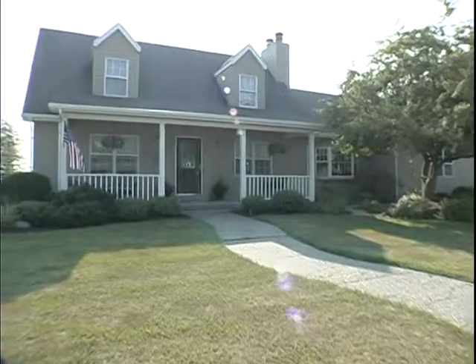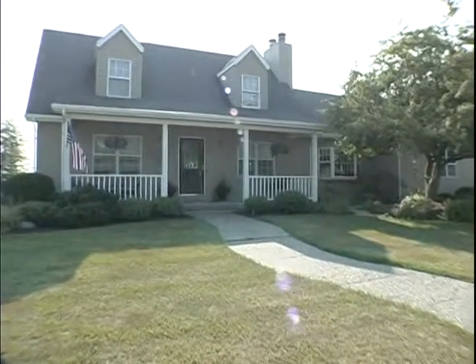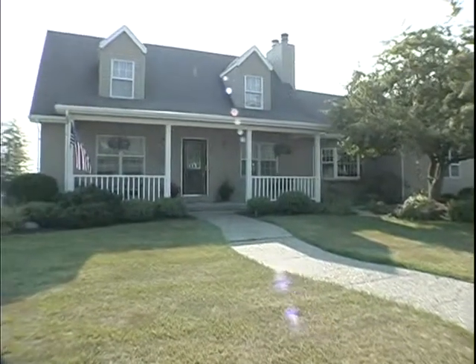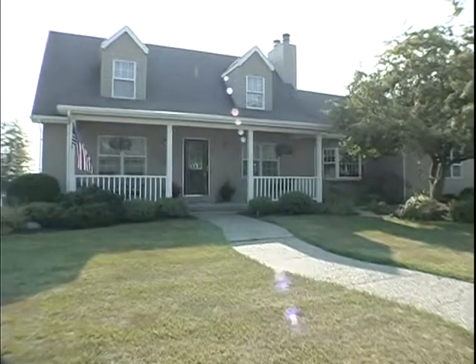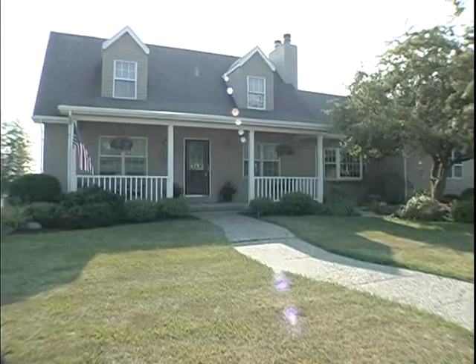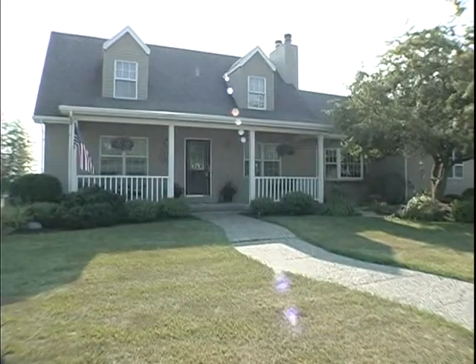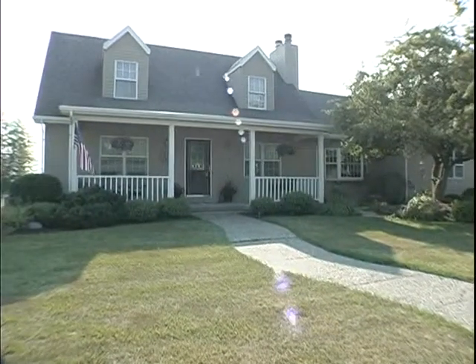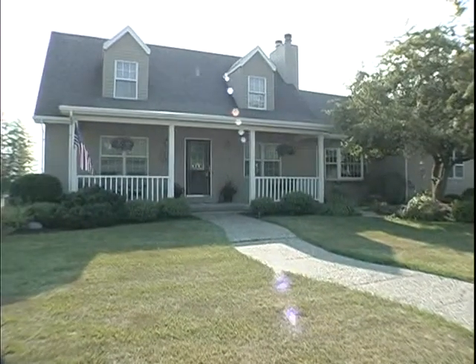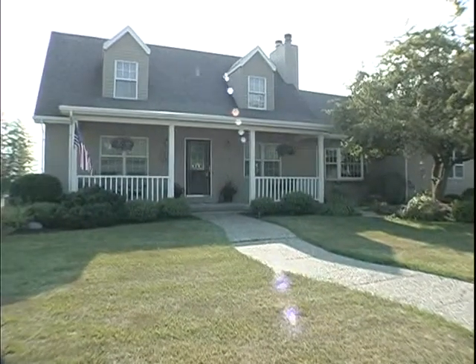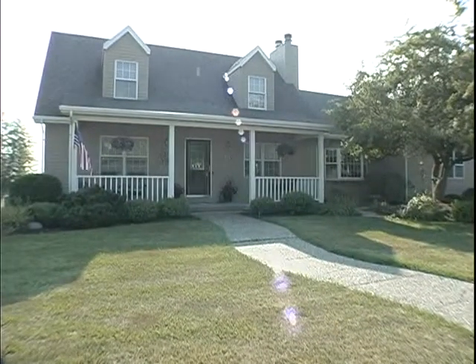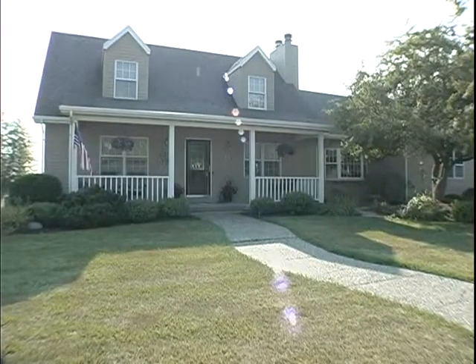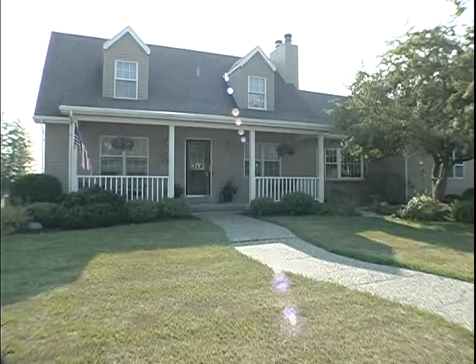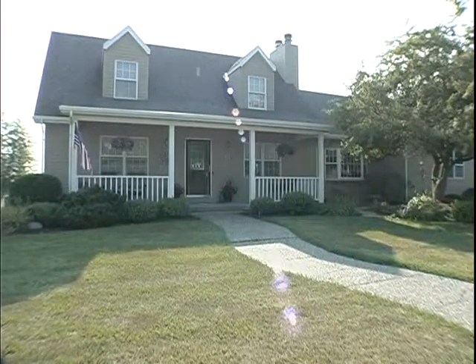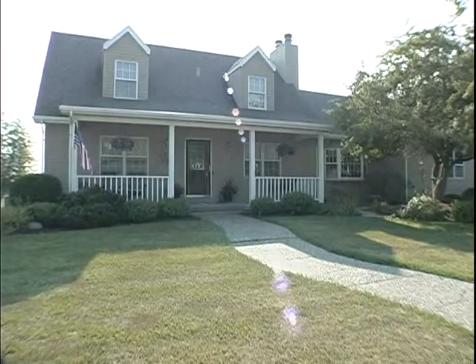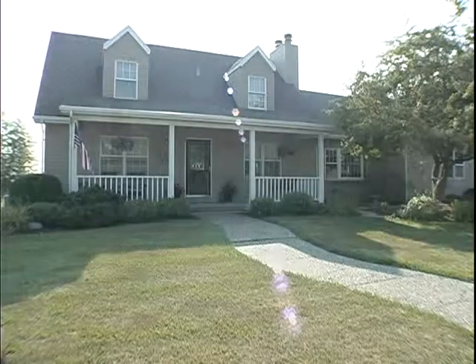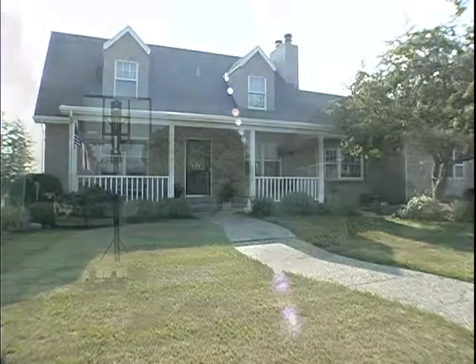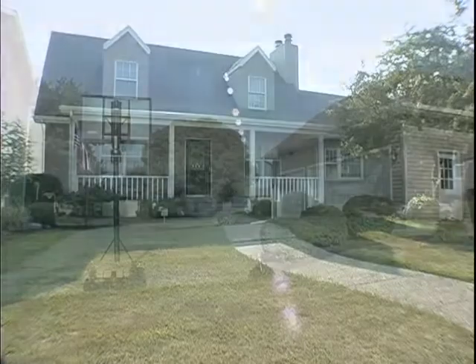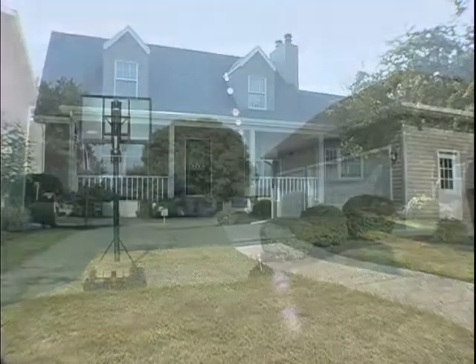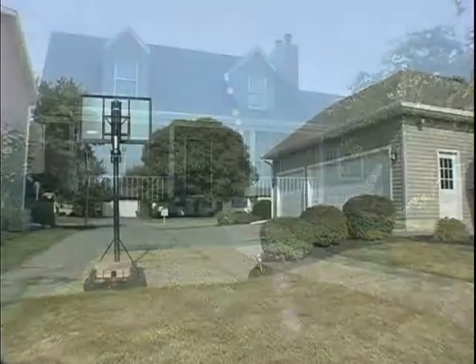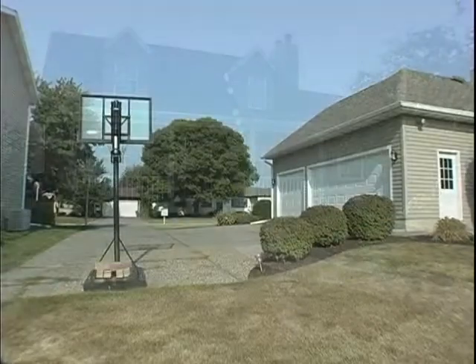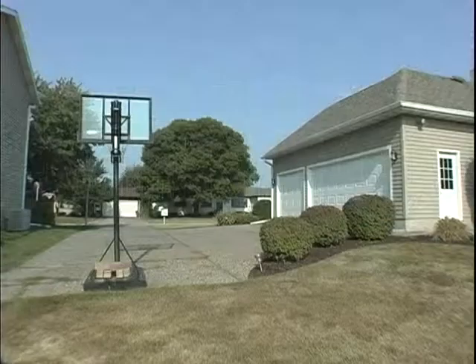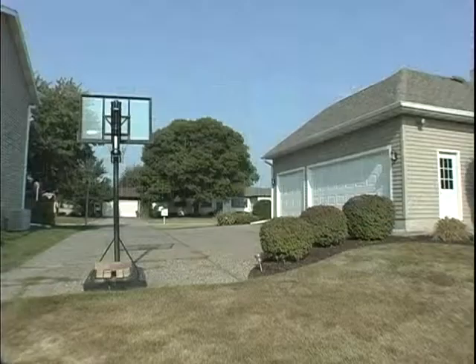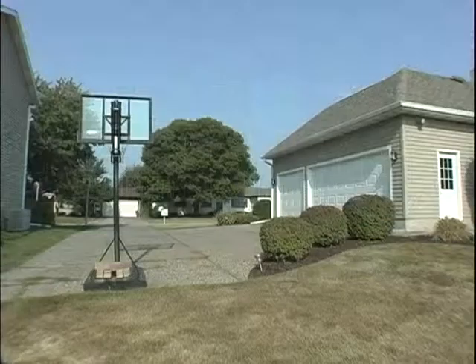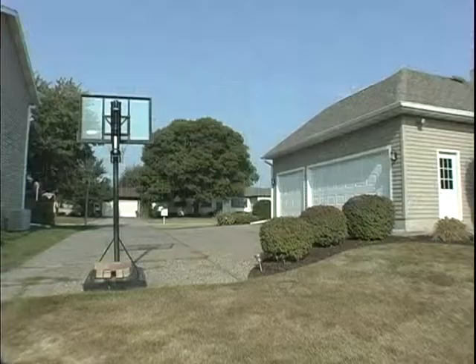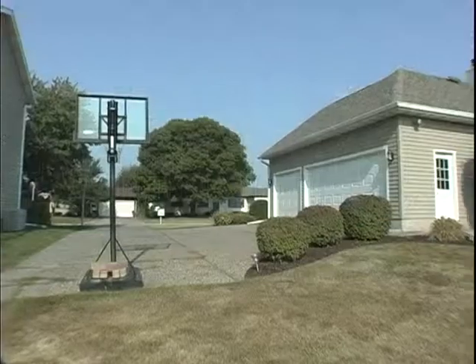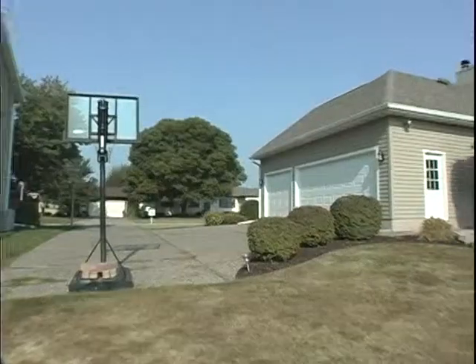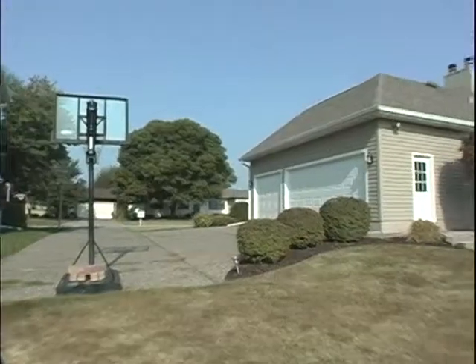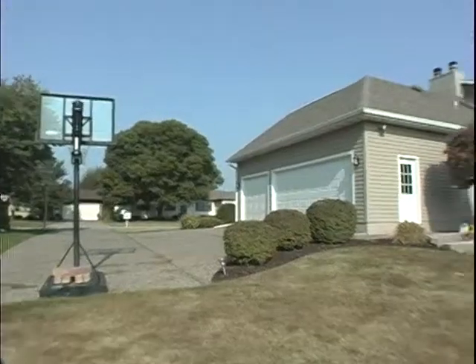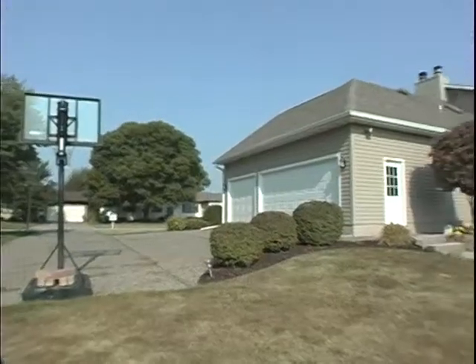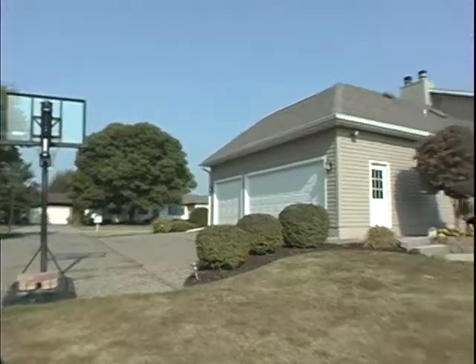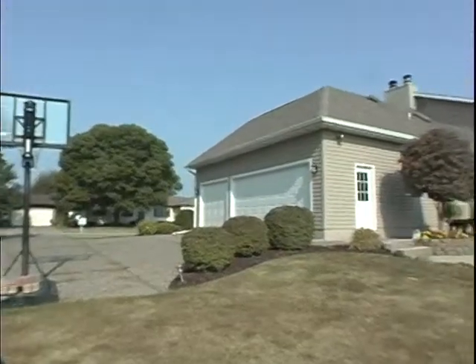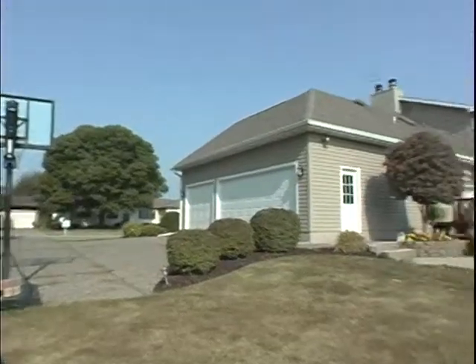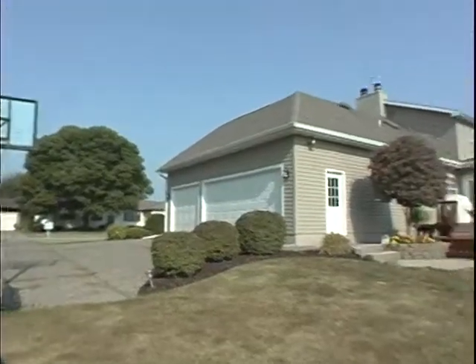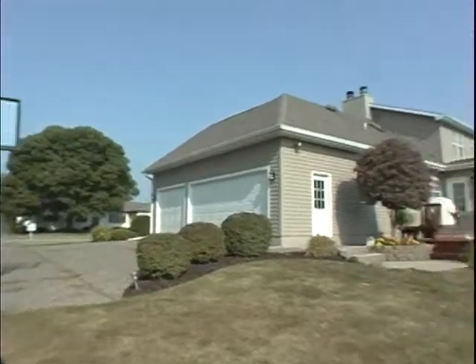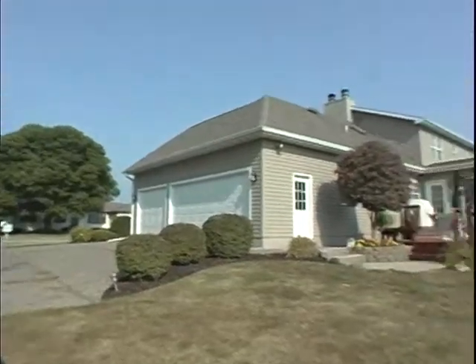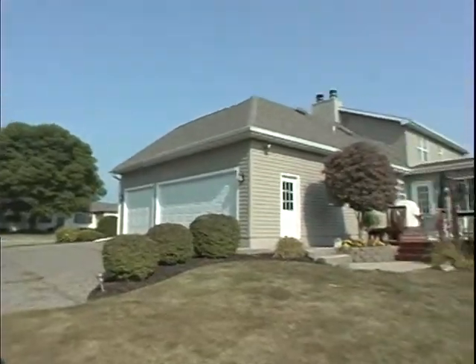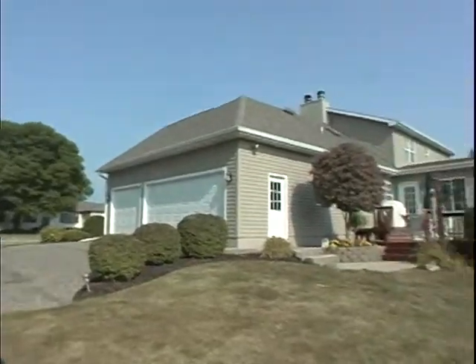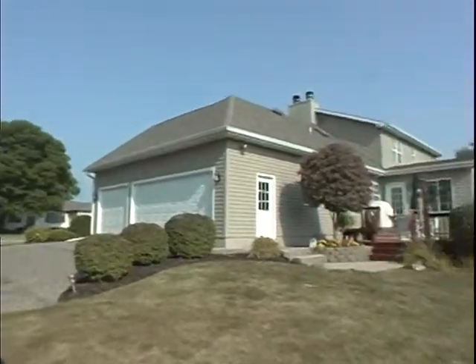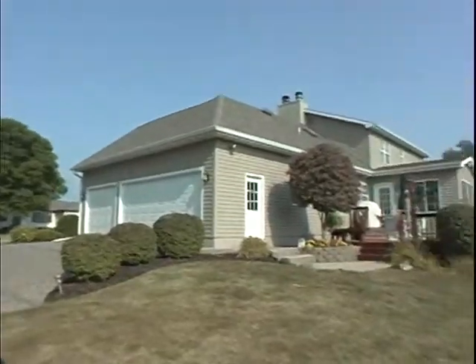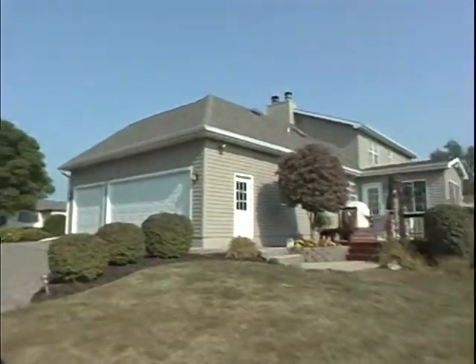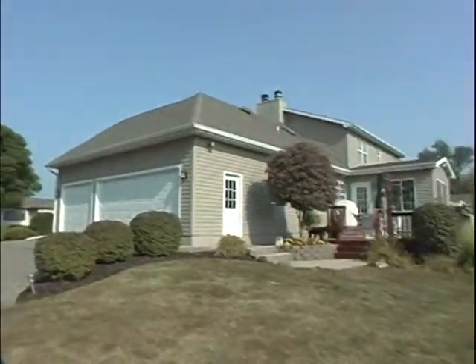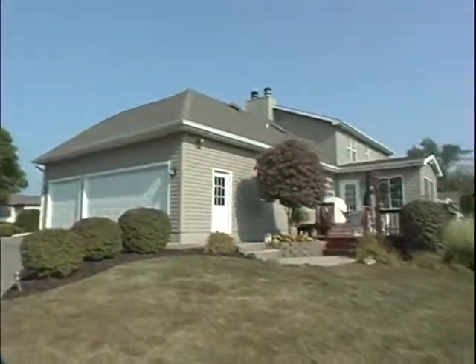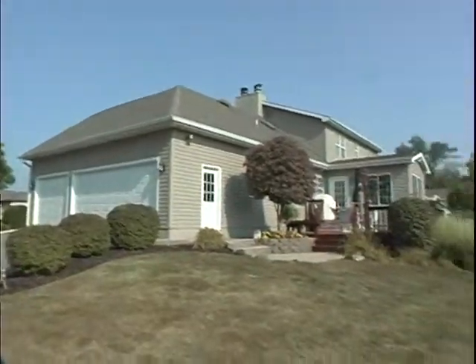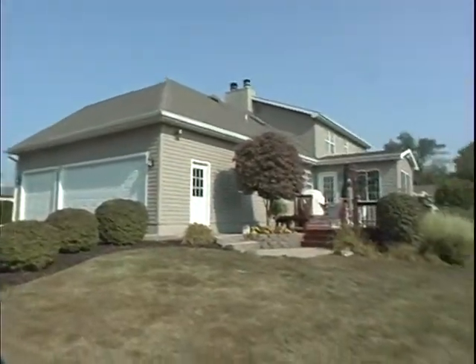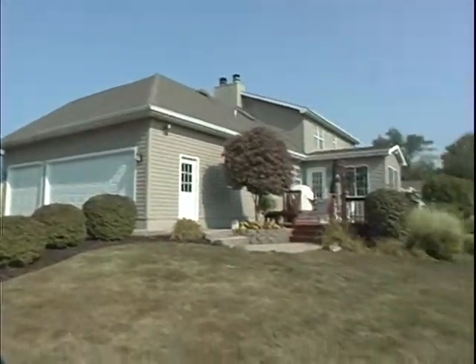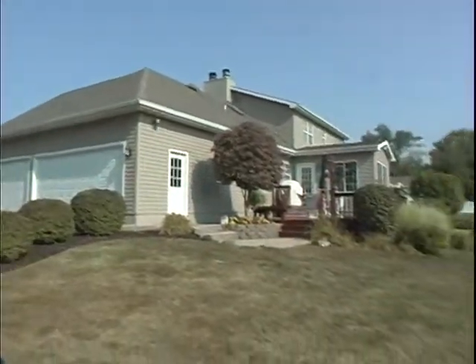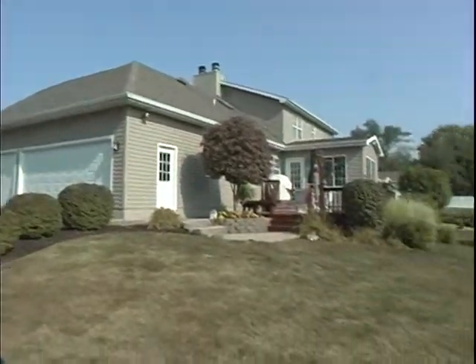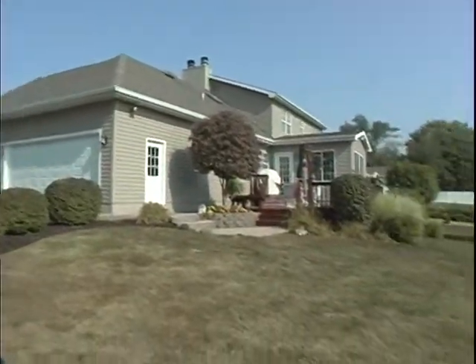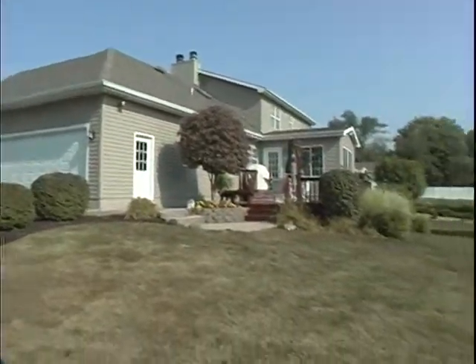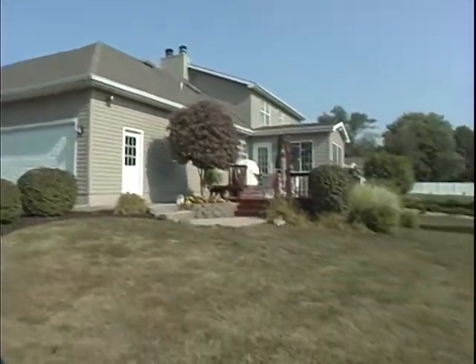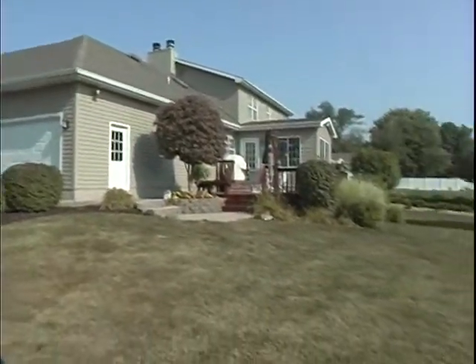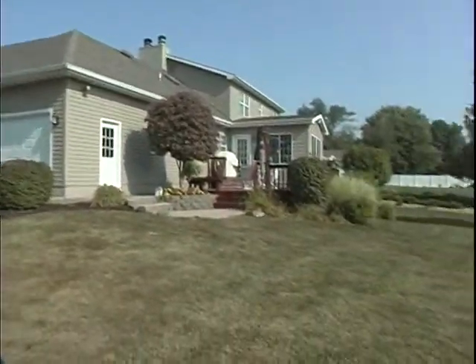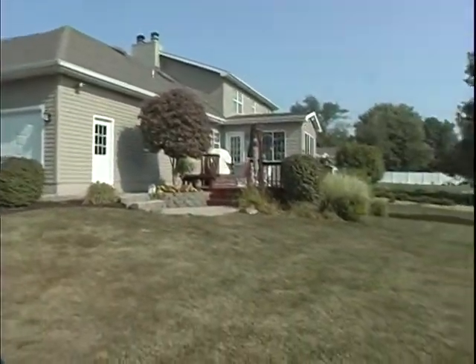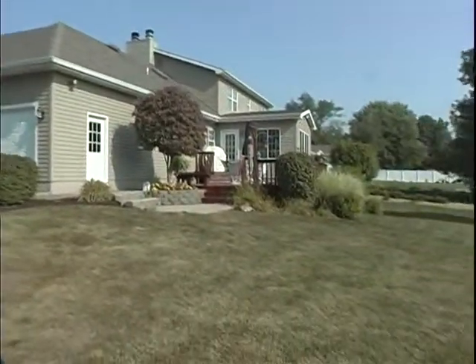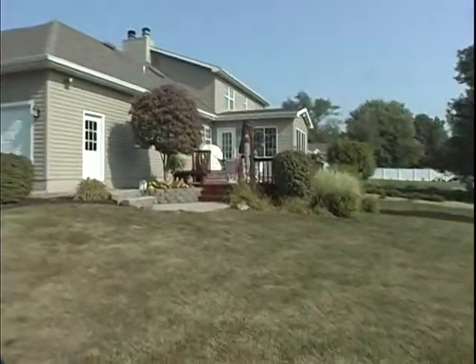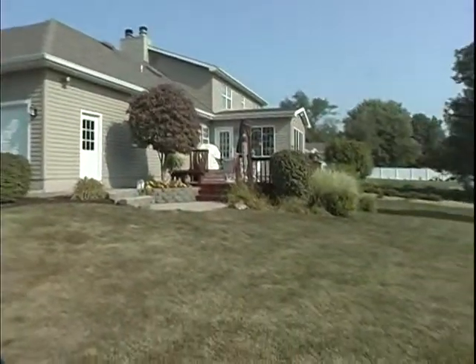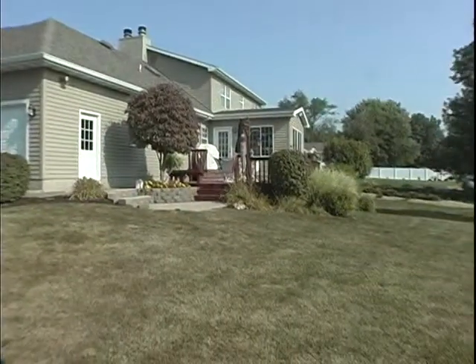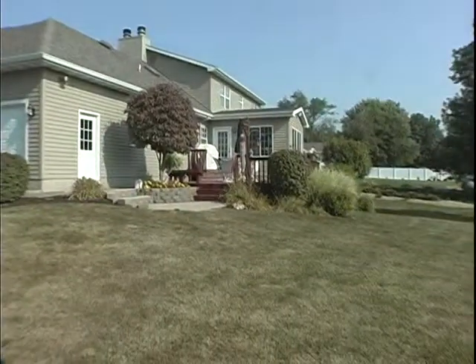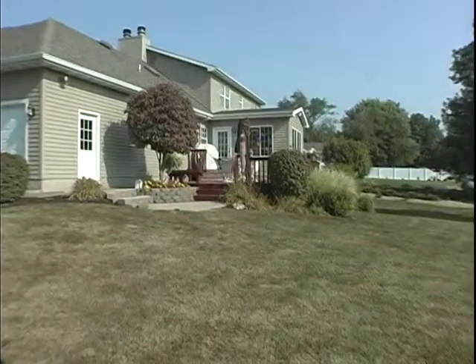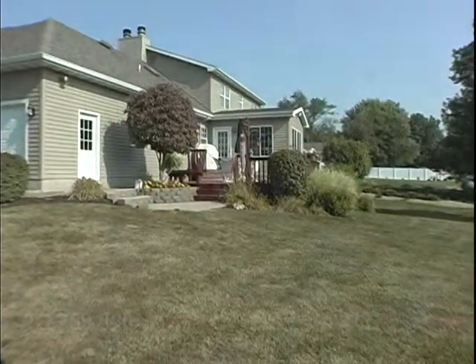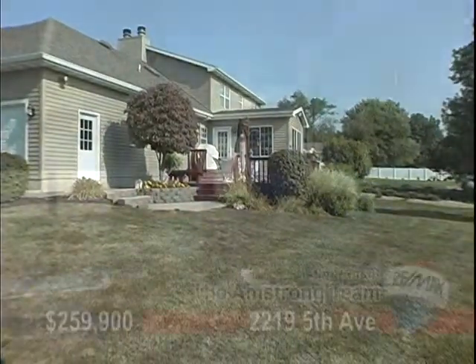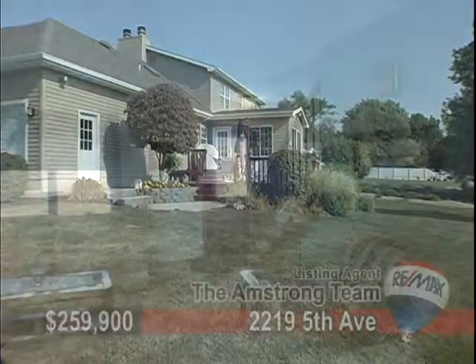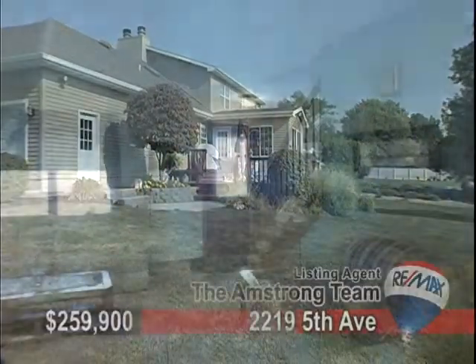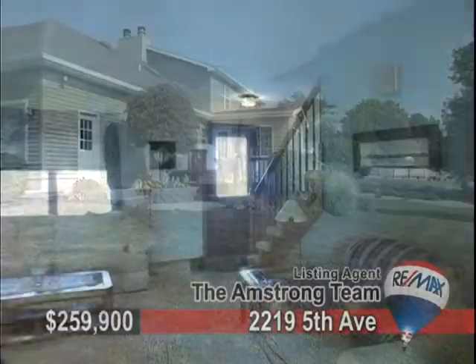2219 Fifth Avenue is a cheerful four-bed, four-bath home that makes you feel happy as soon as you enter.